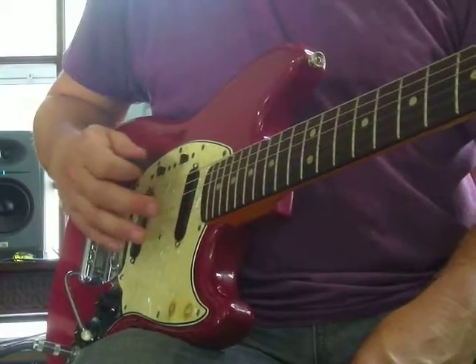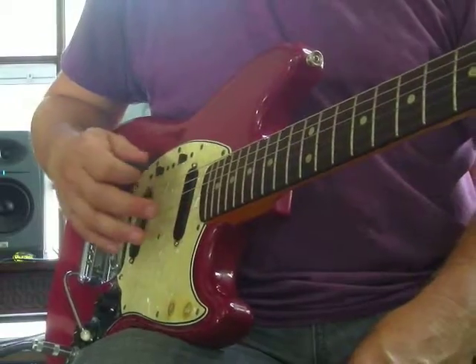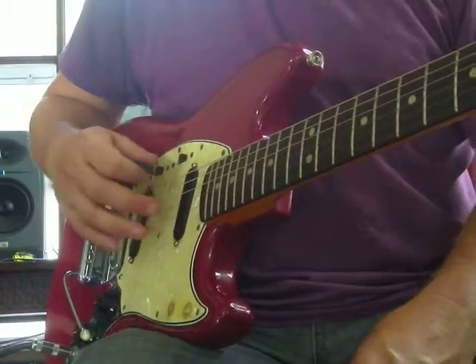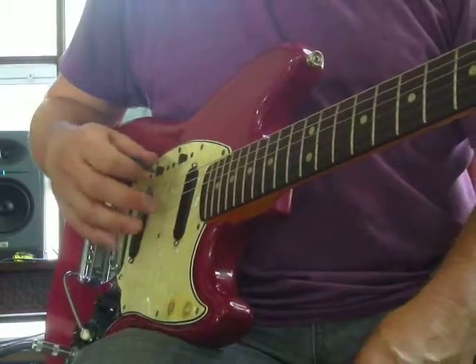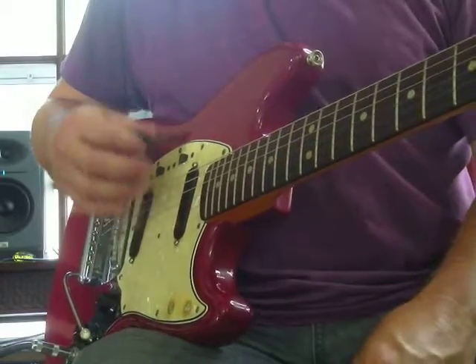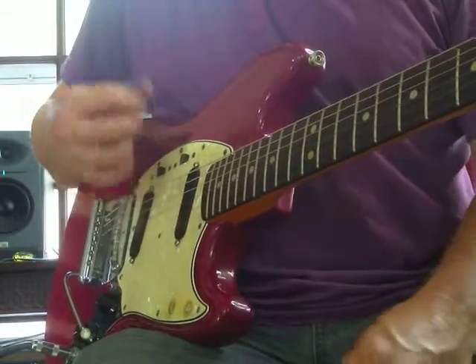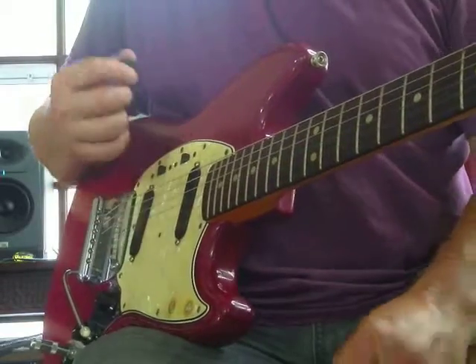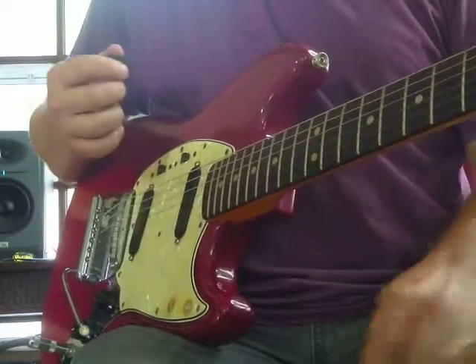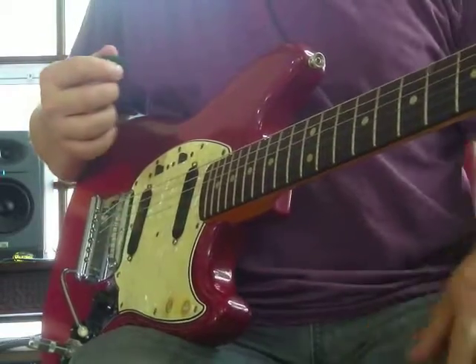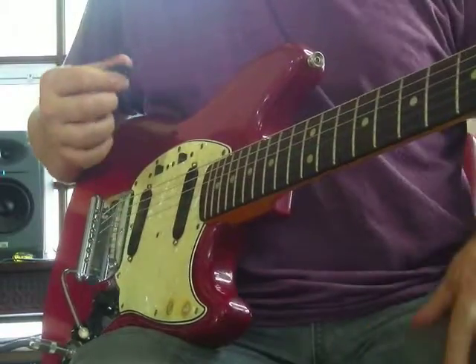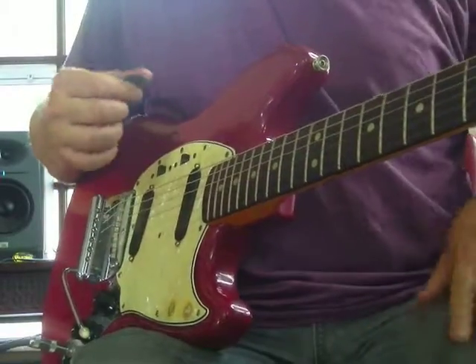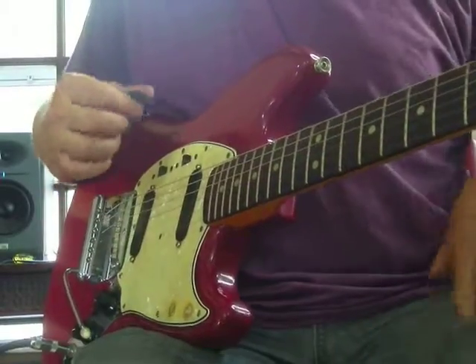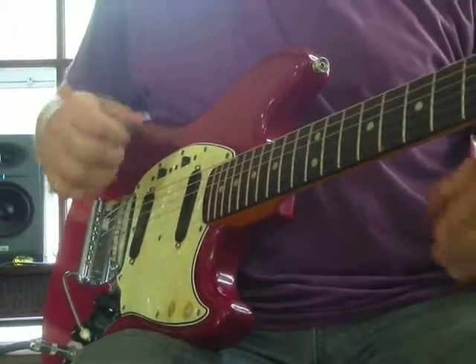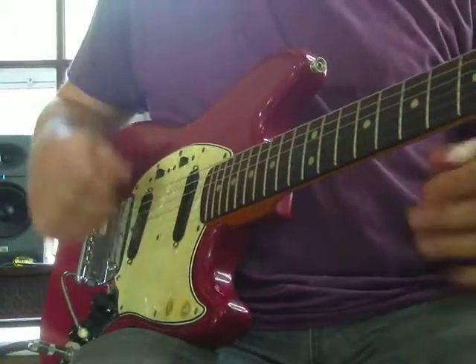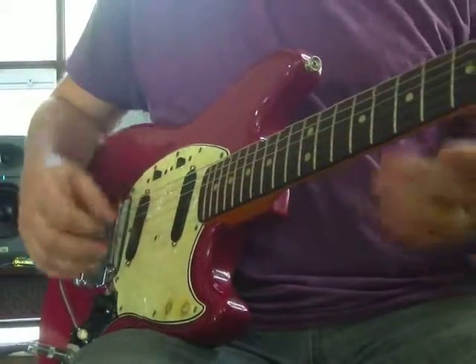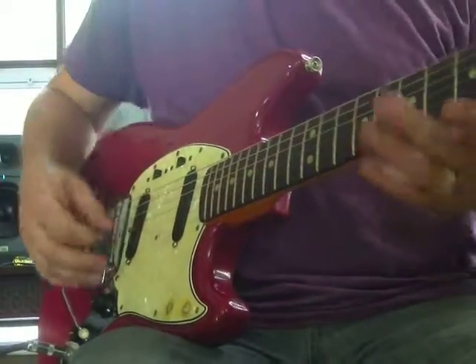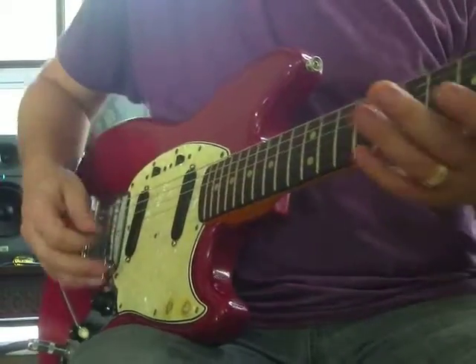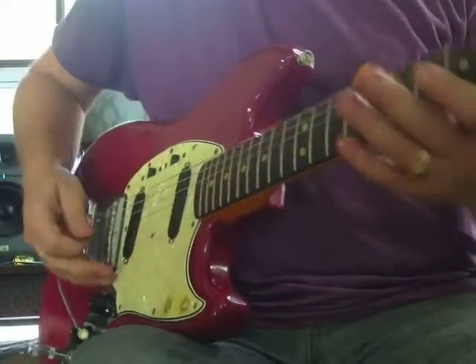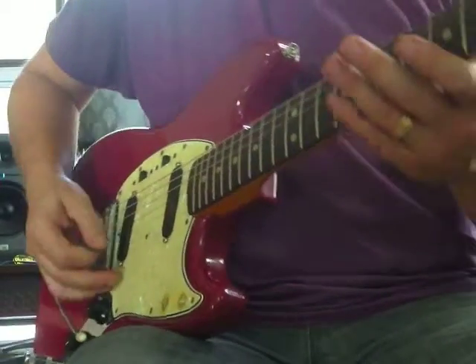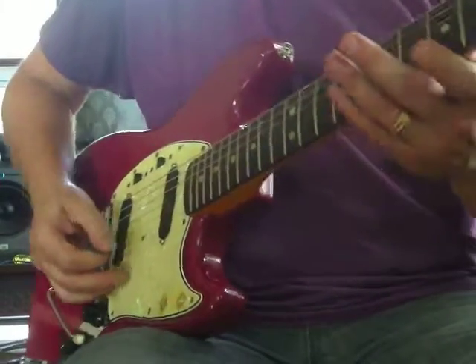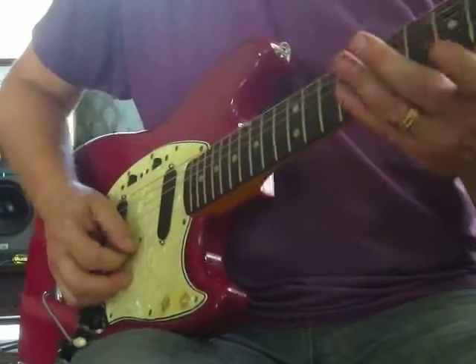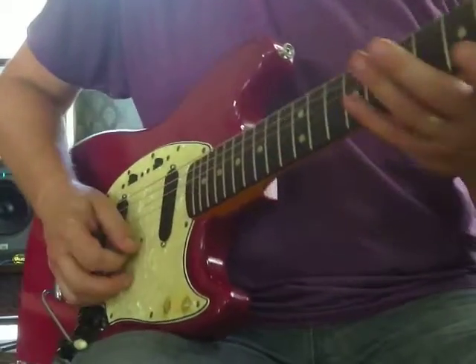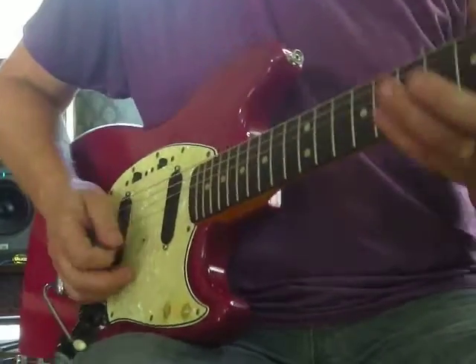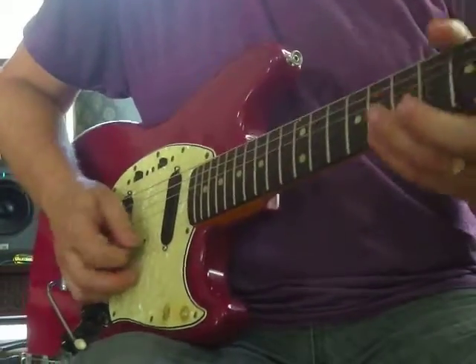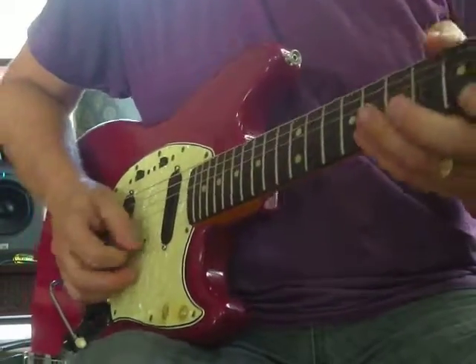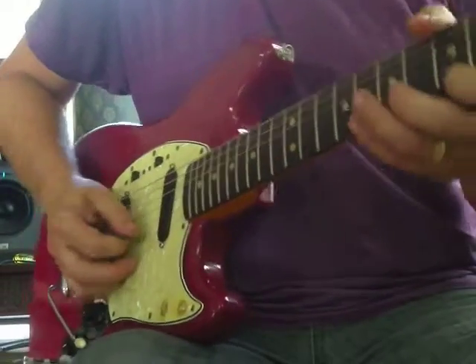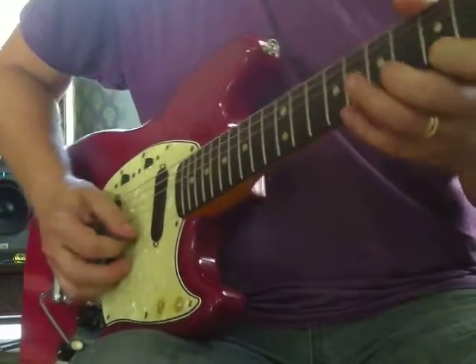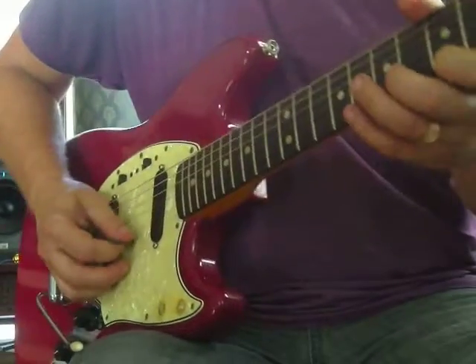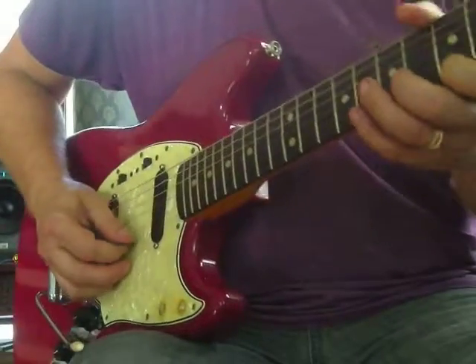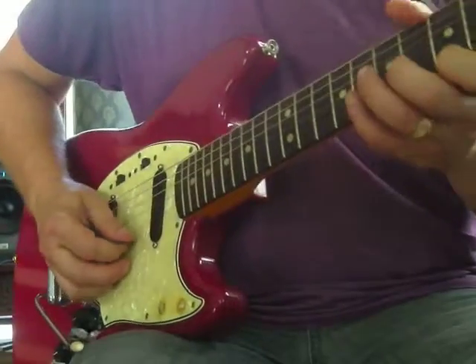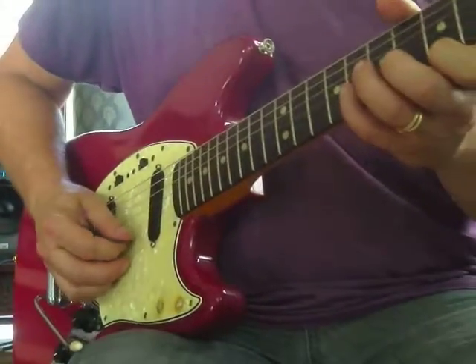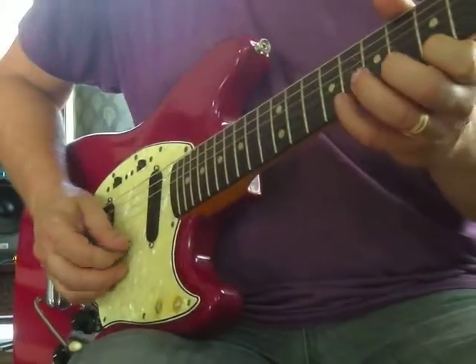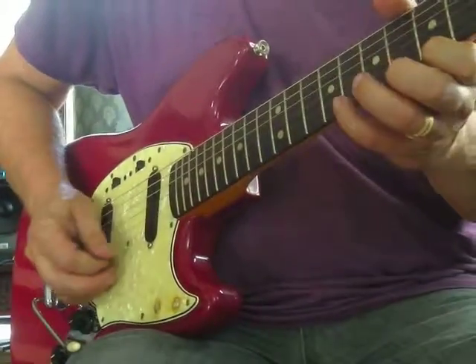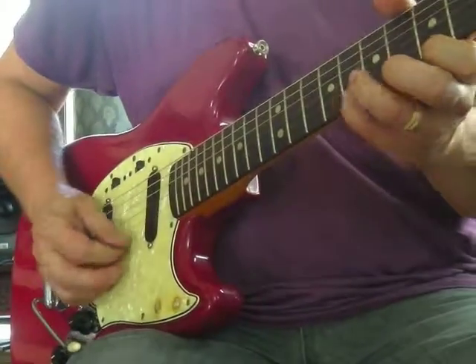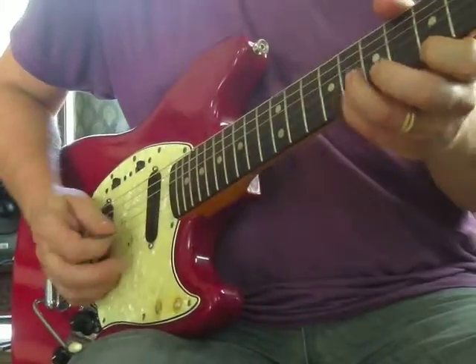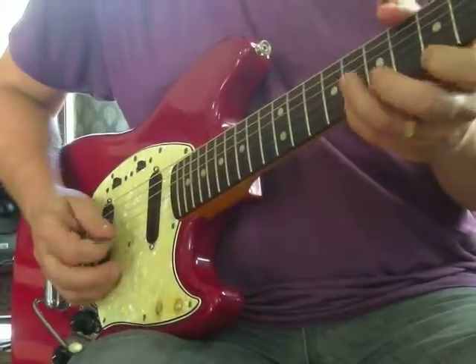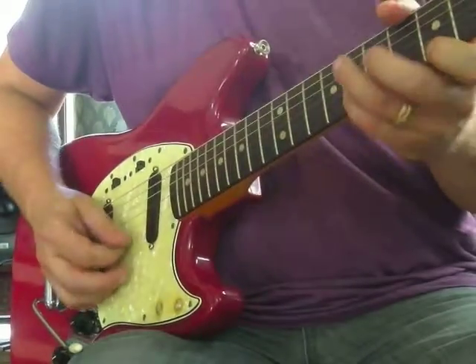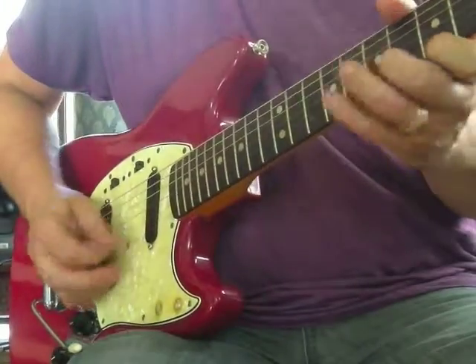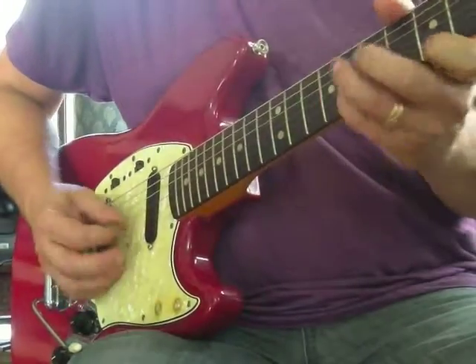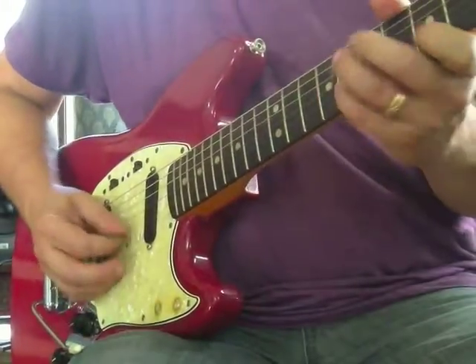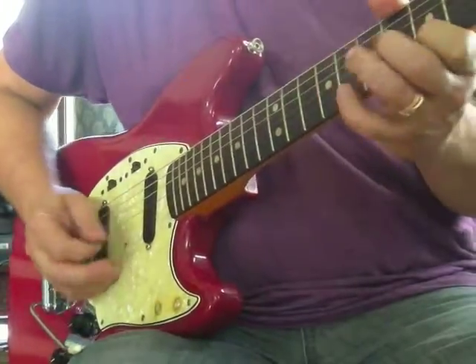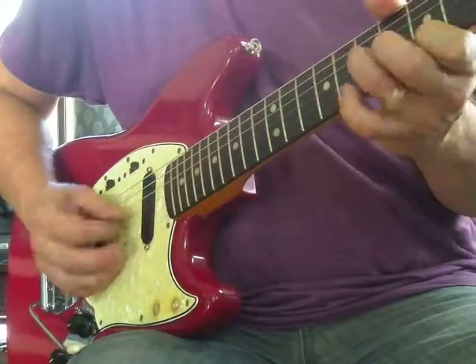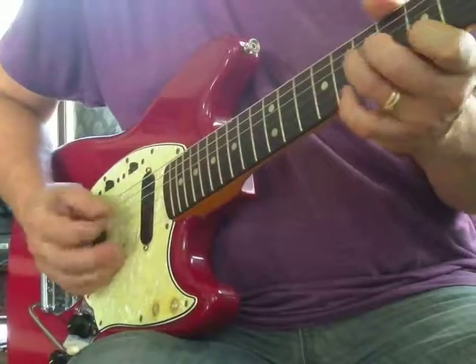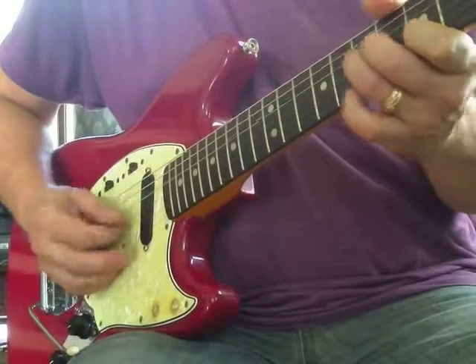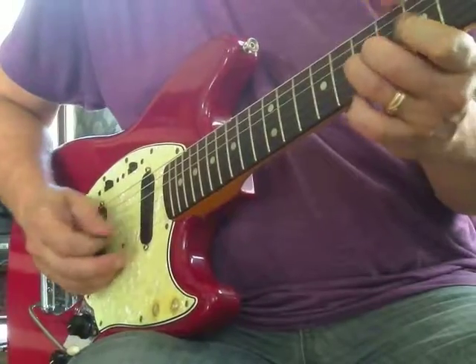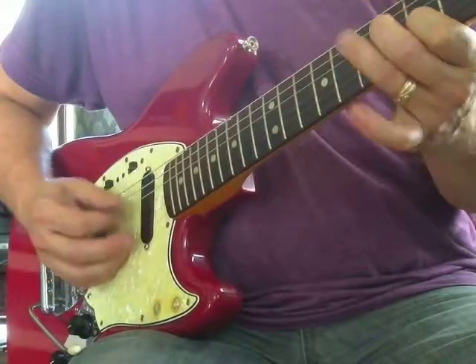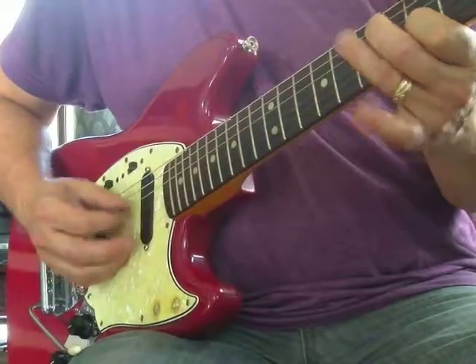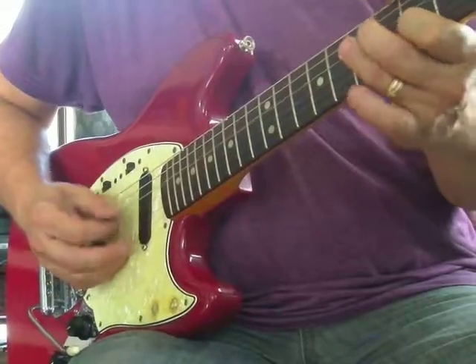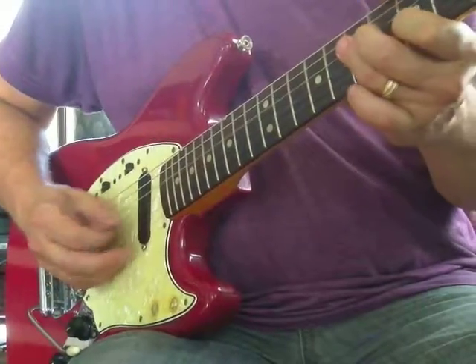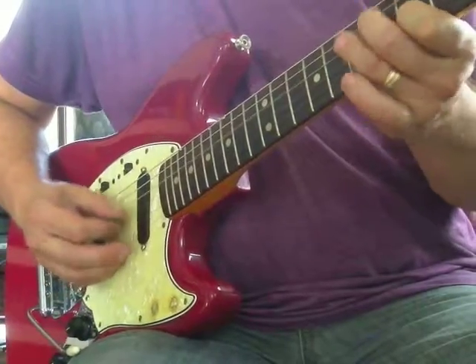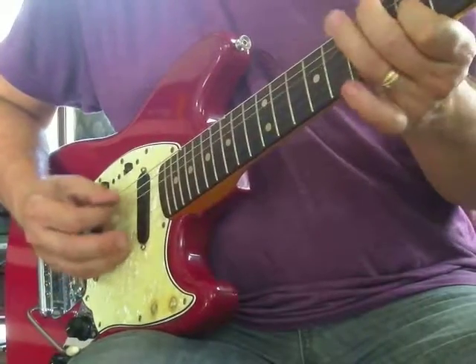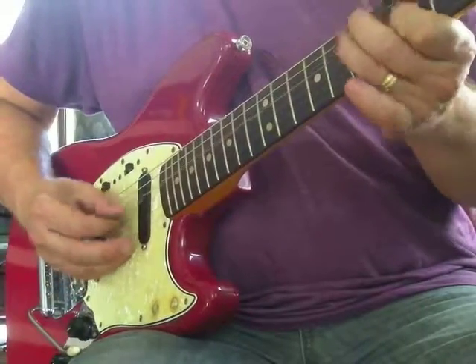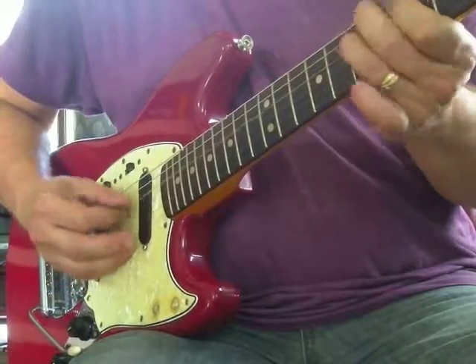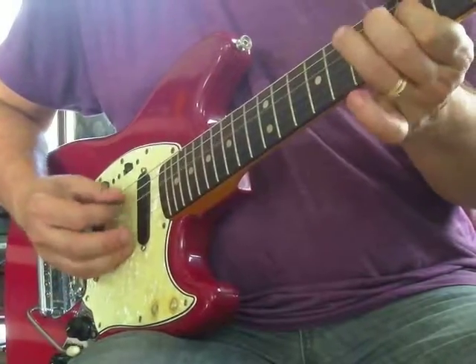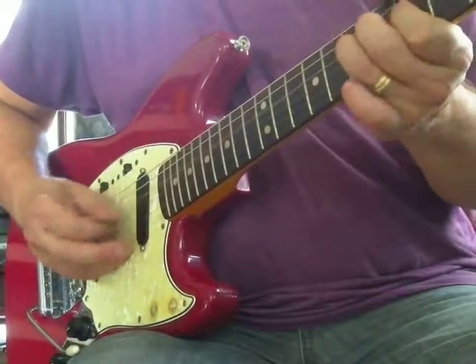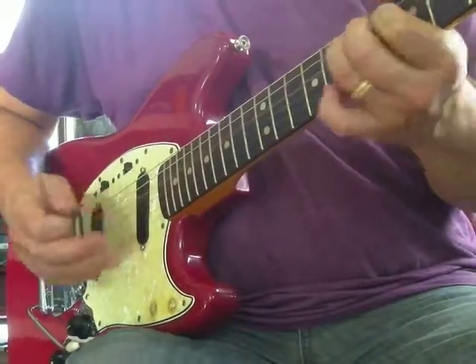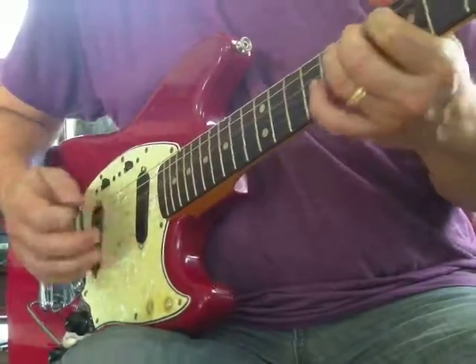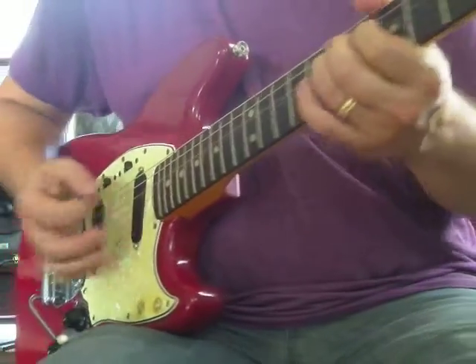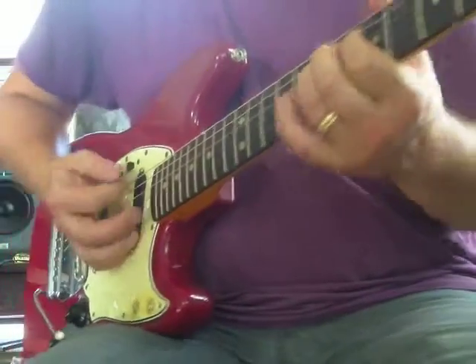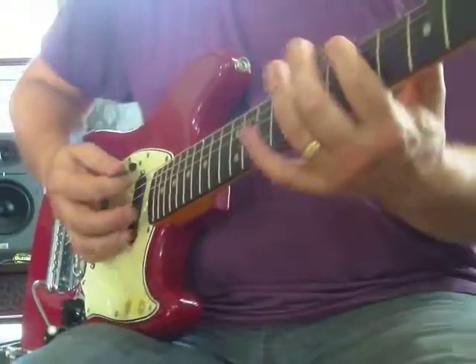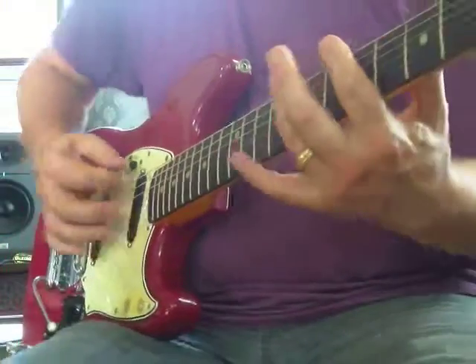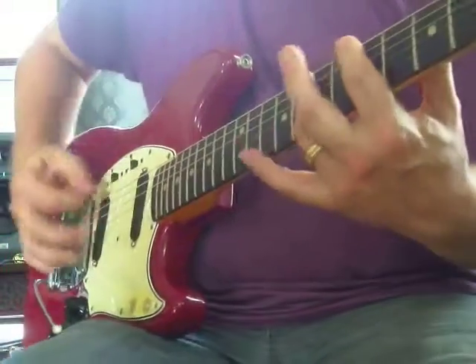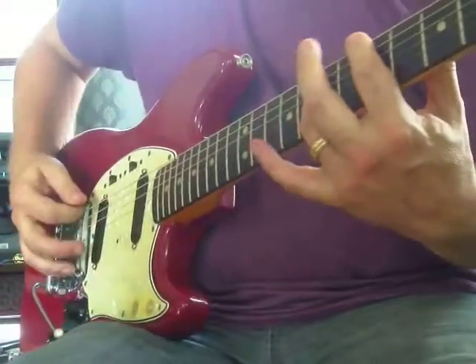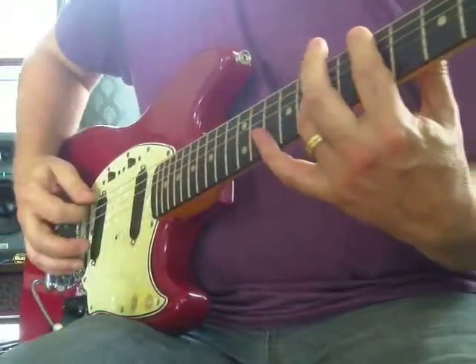Let's add some rhythm to these licks. How about this?